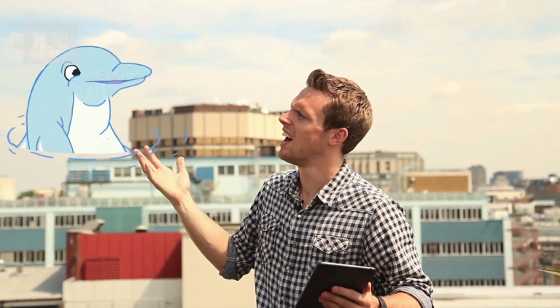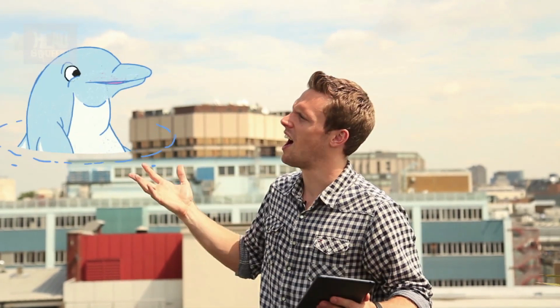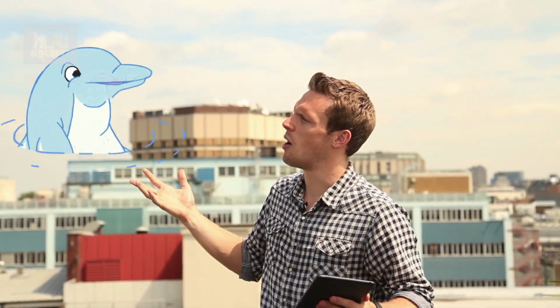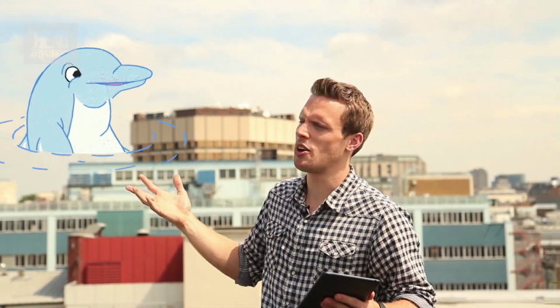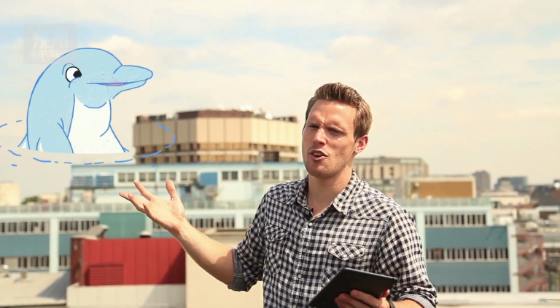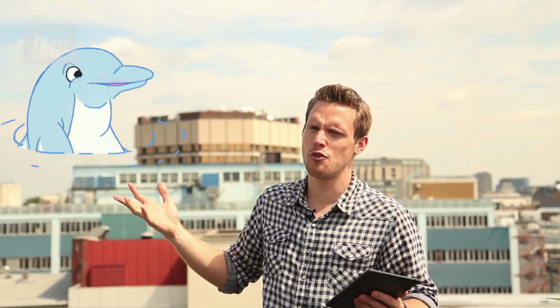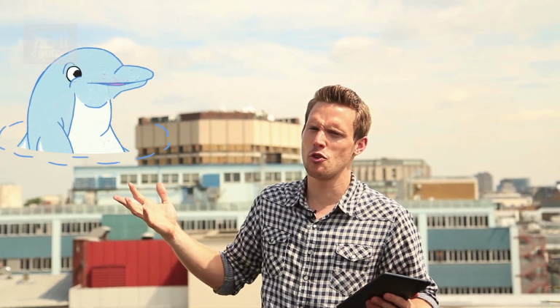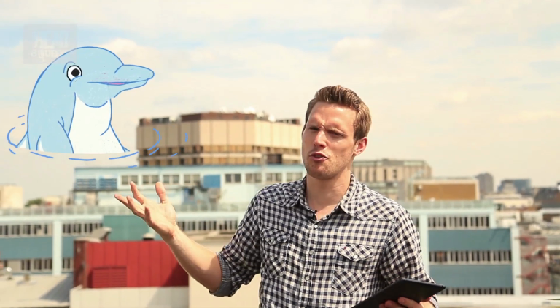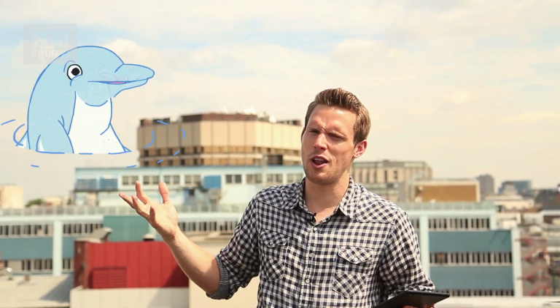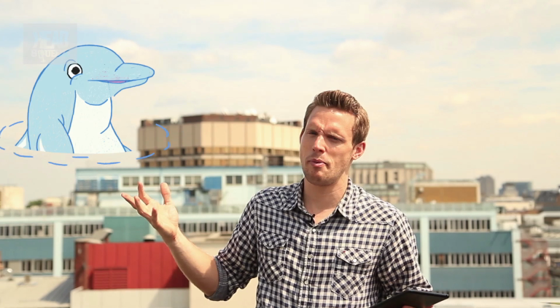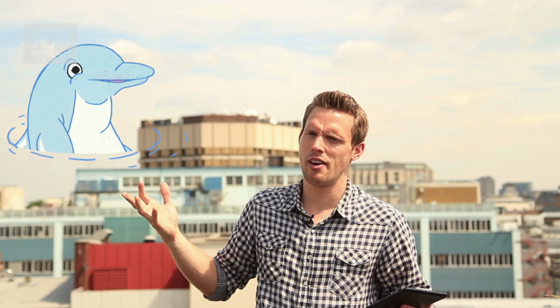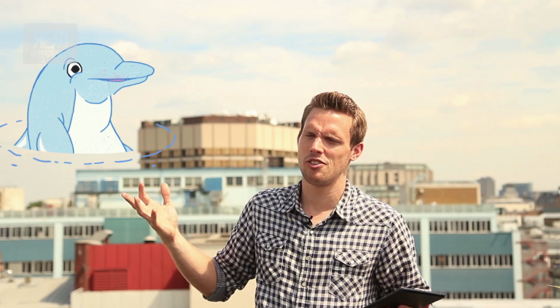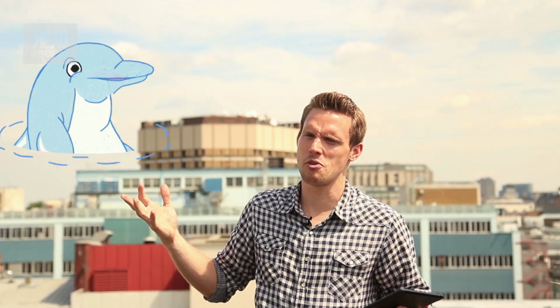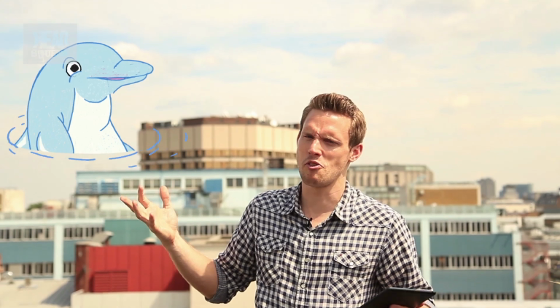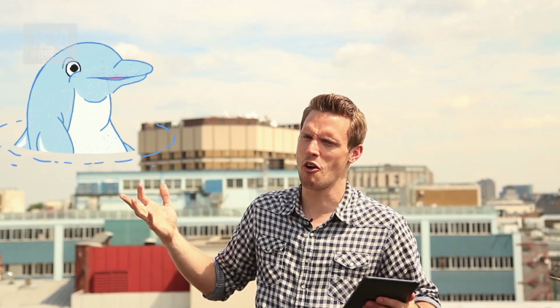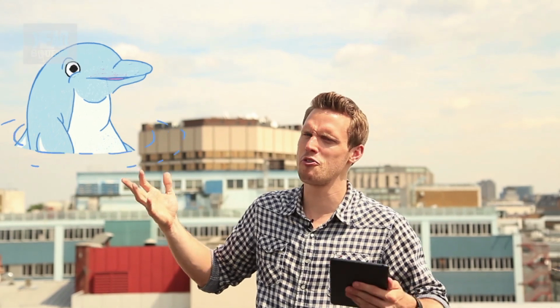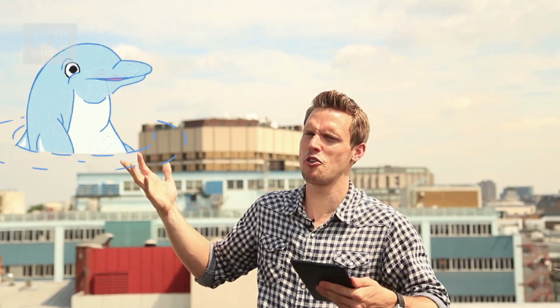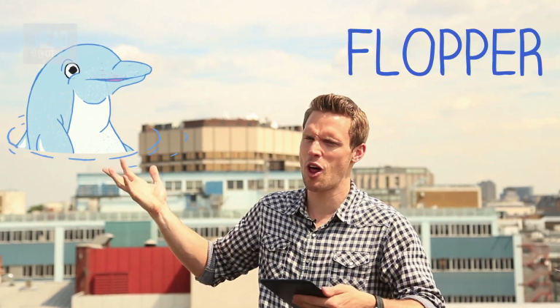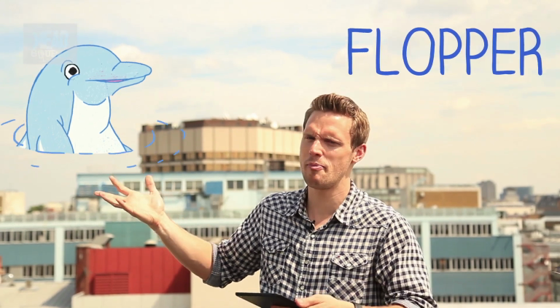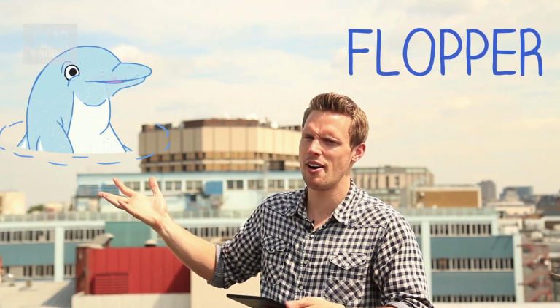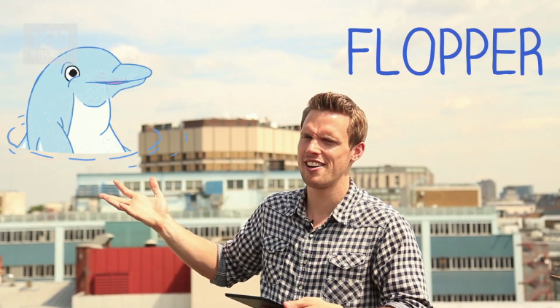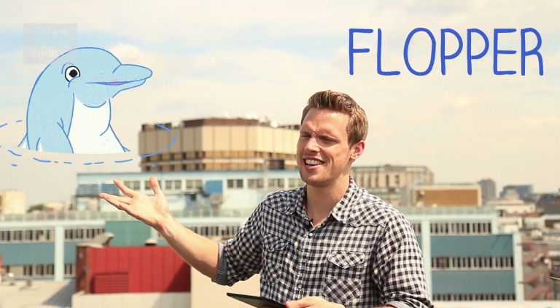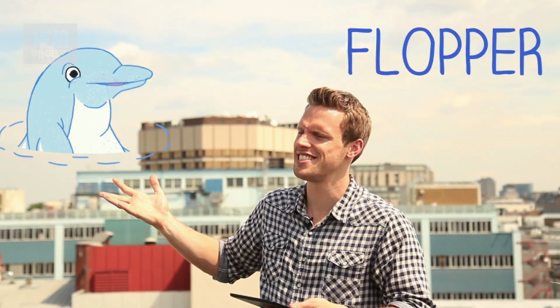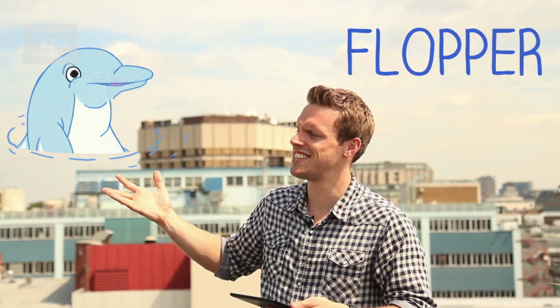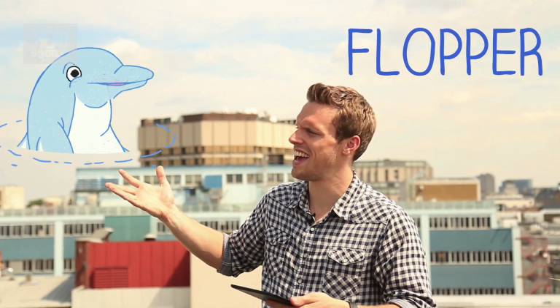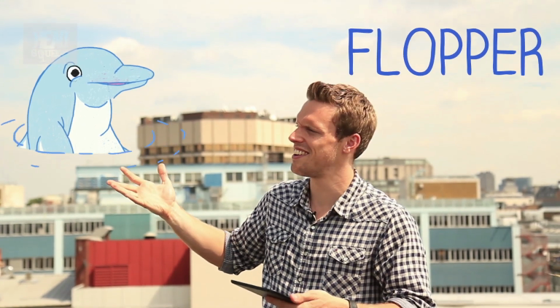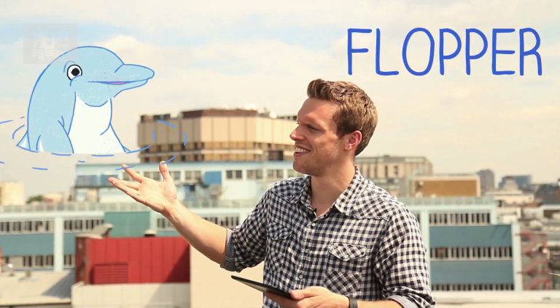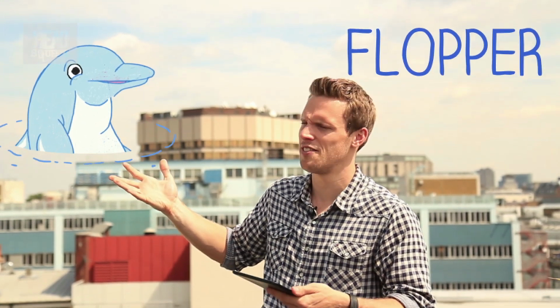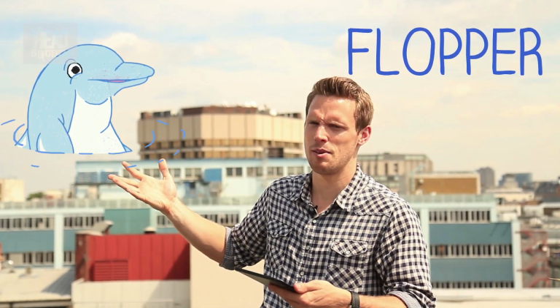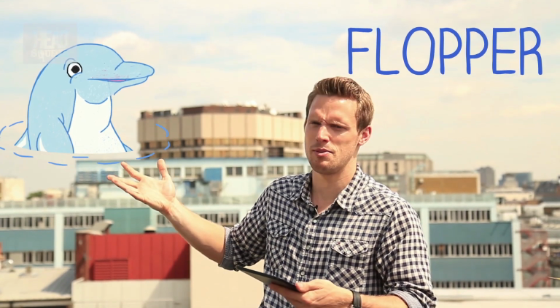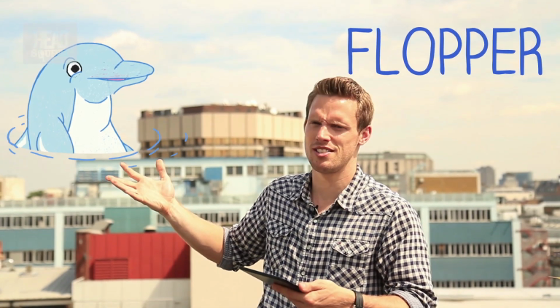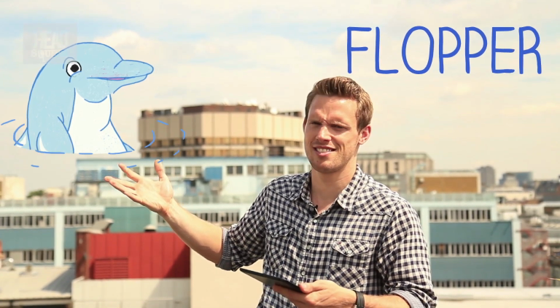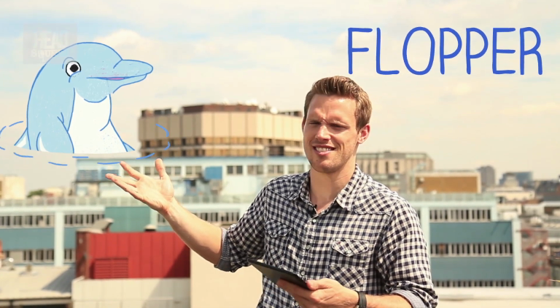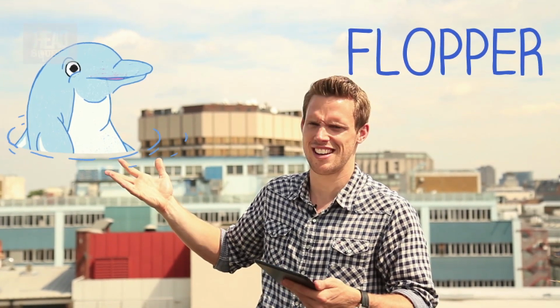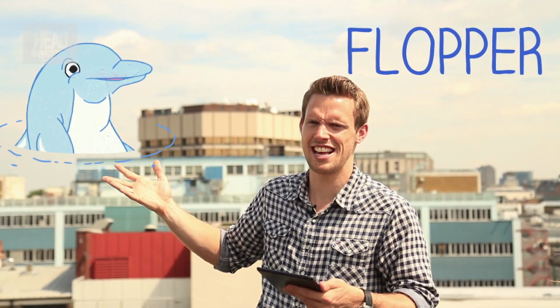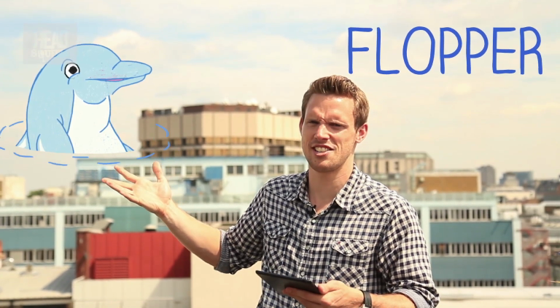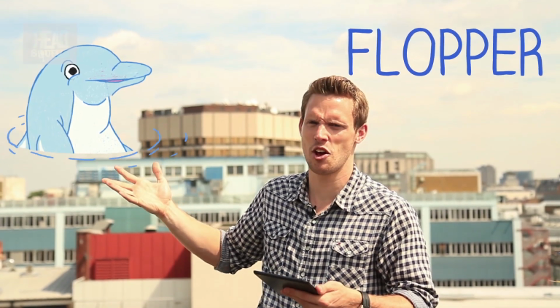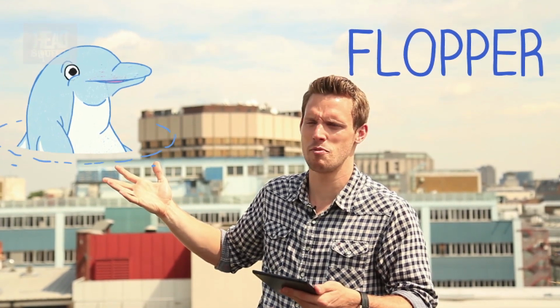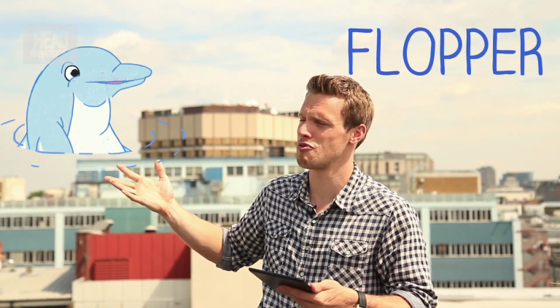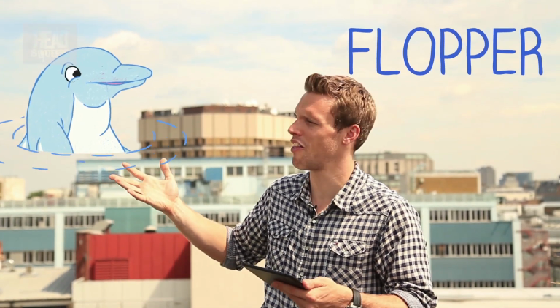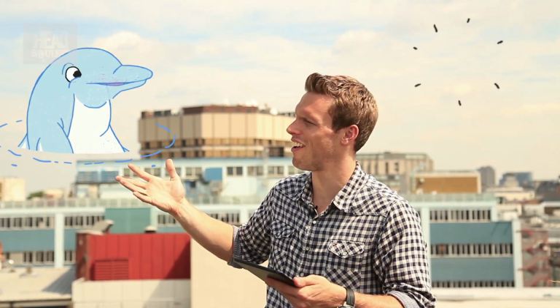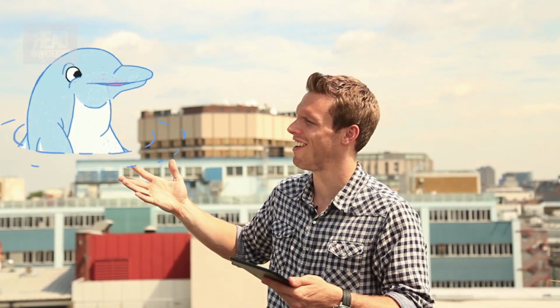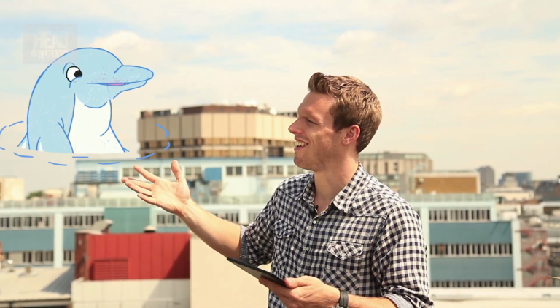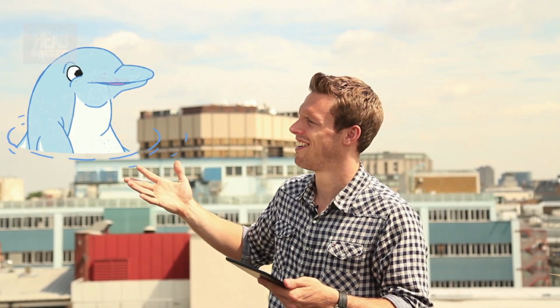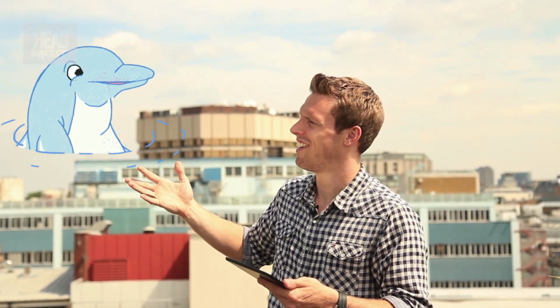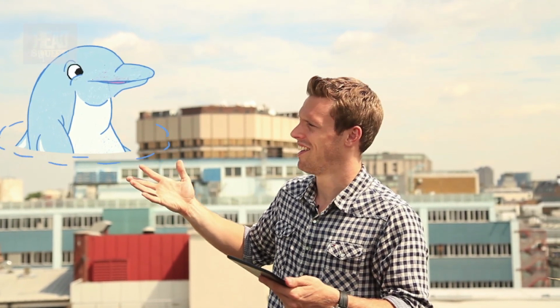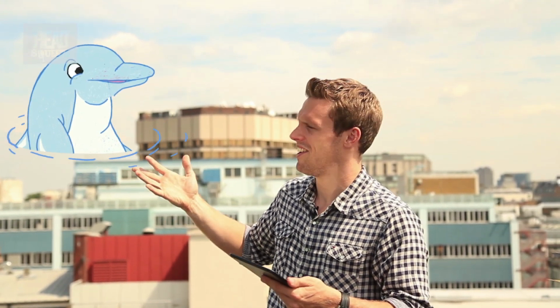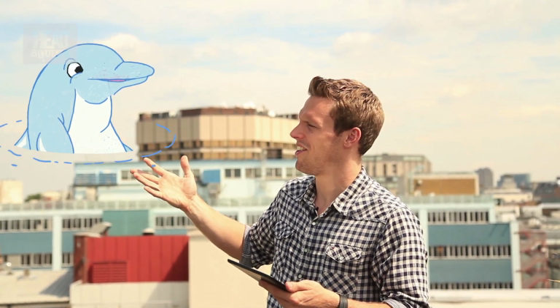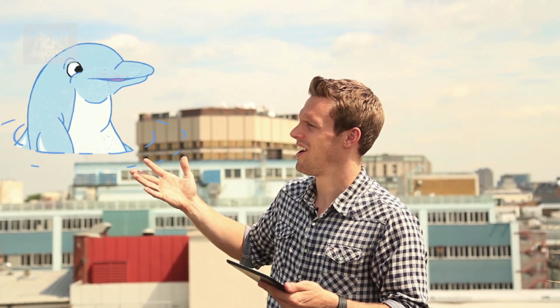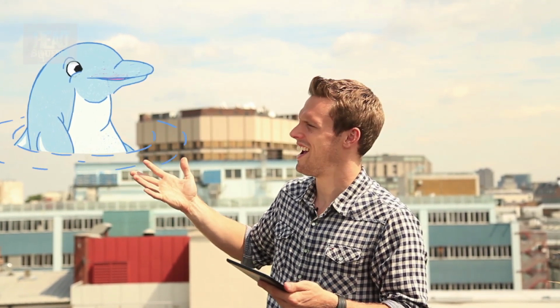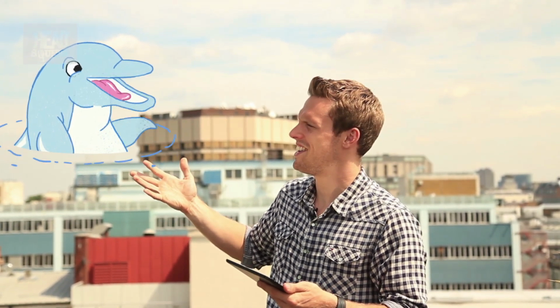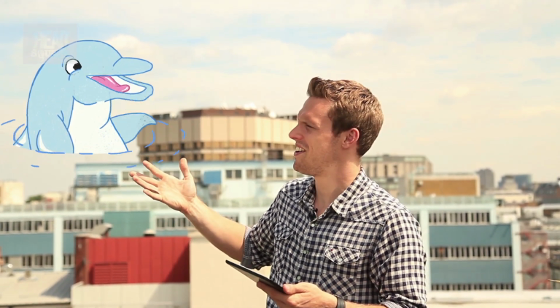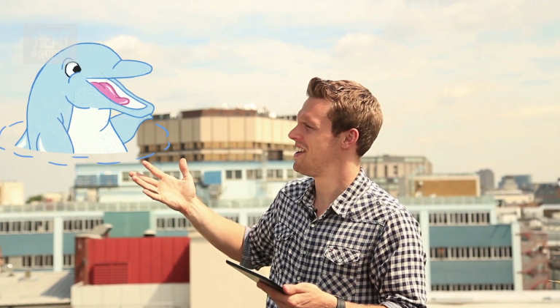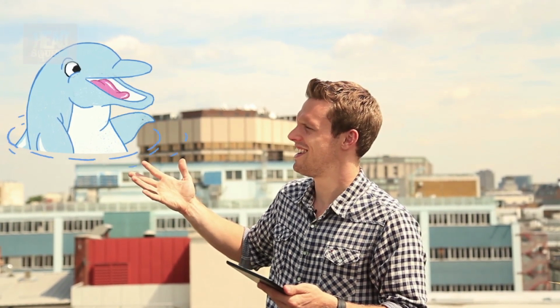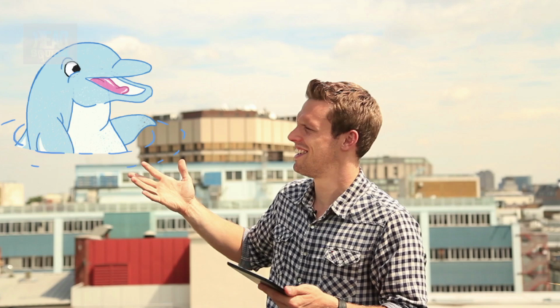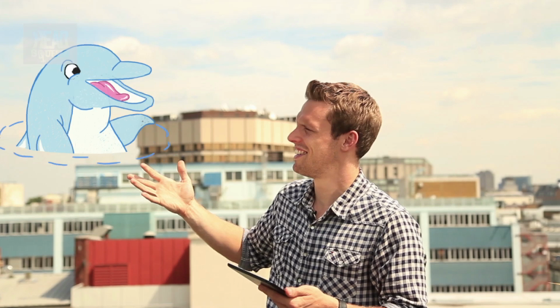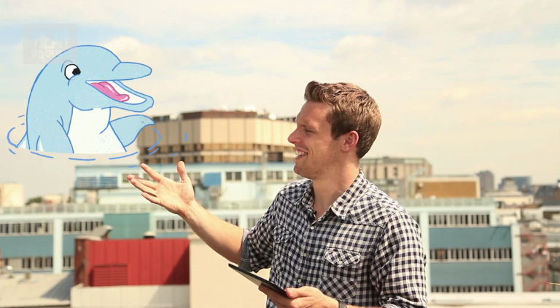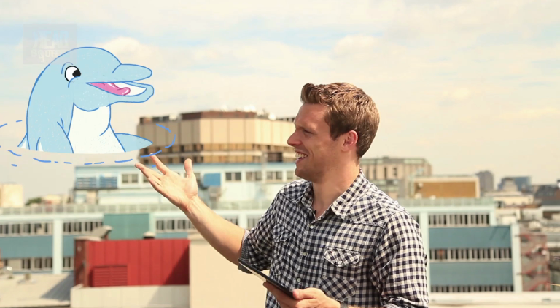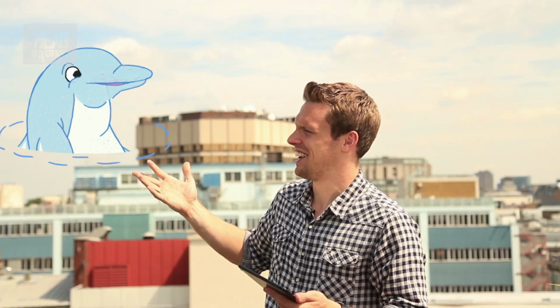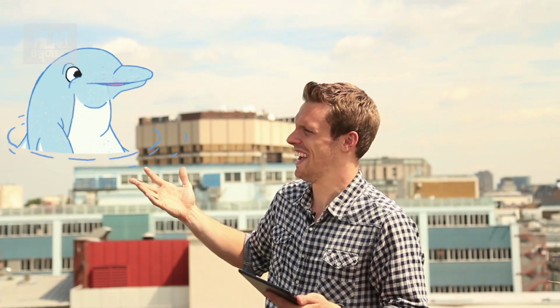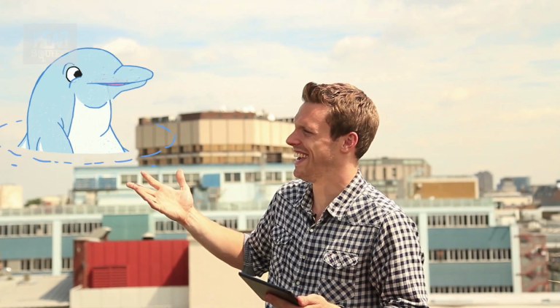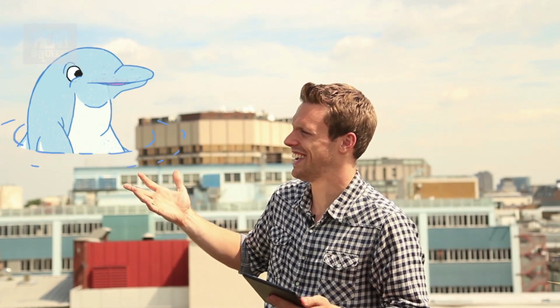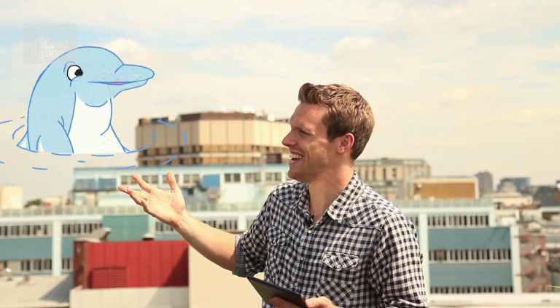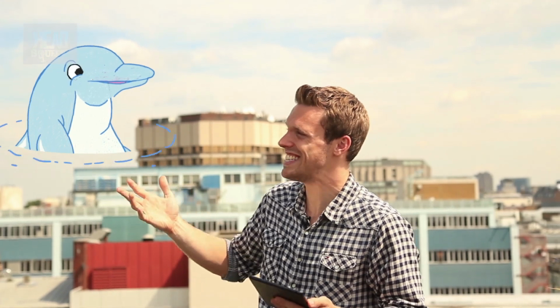We couldn't afford Flipper so we've got Flopper instead — Flipper's less known brother. Alright, how you doing? How's it going? Good.